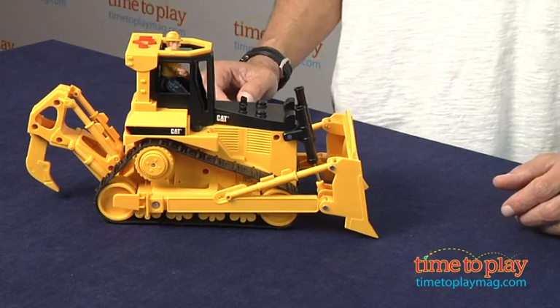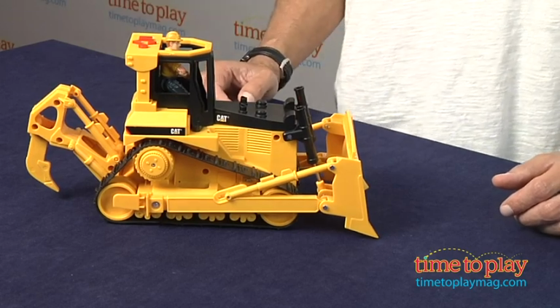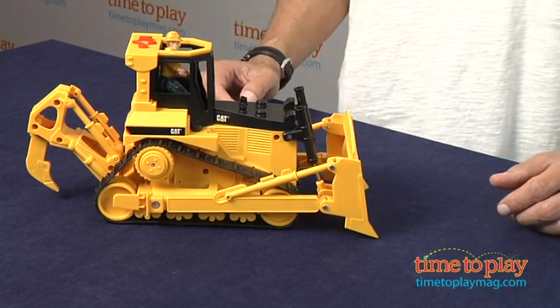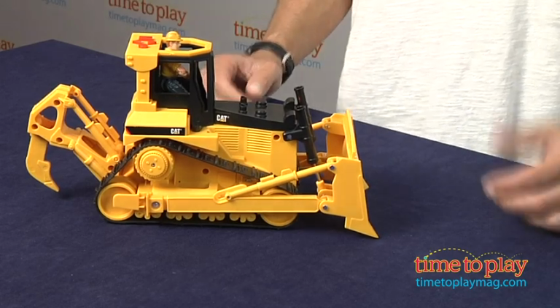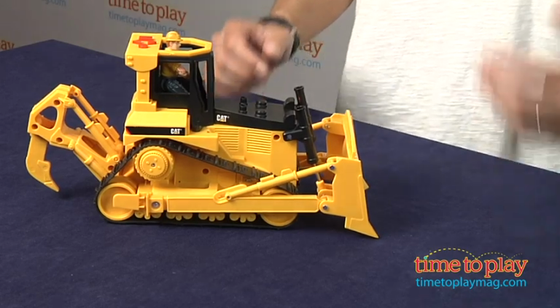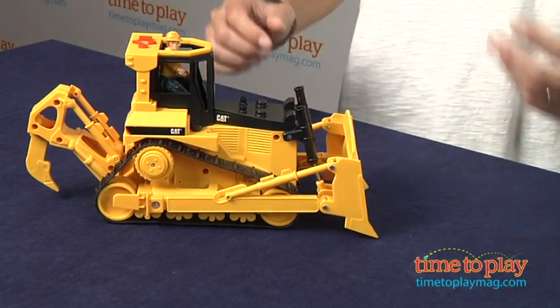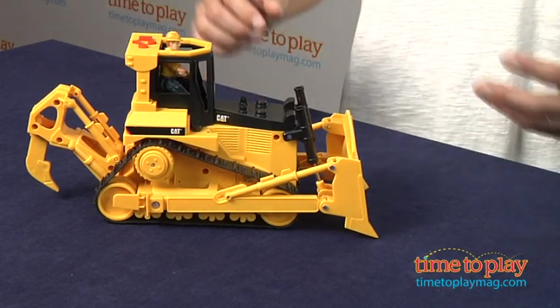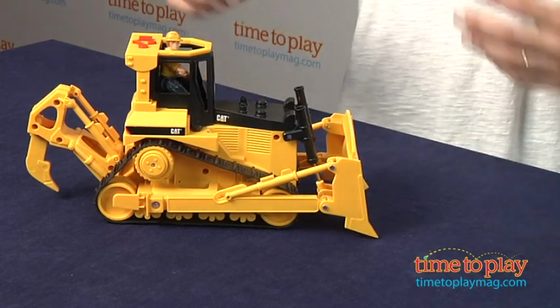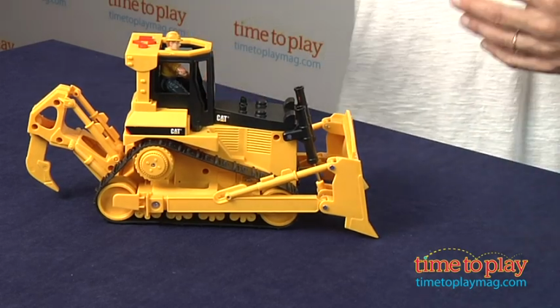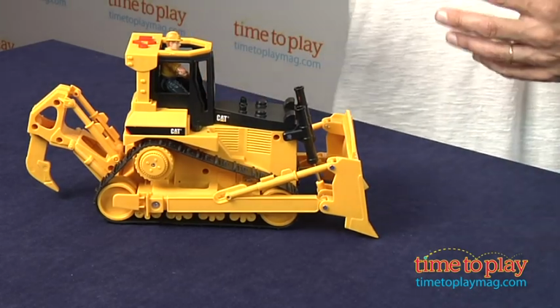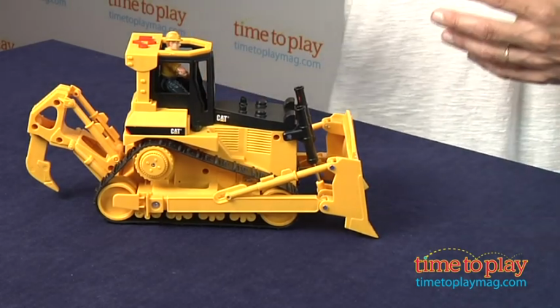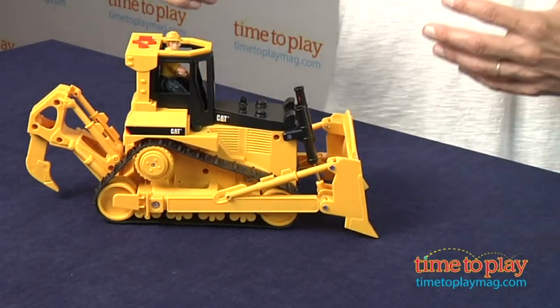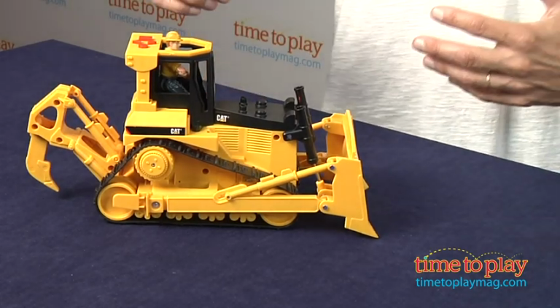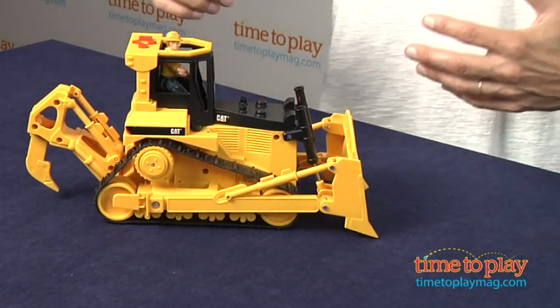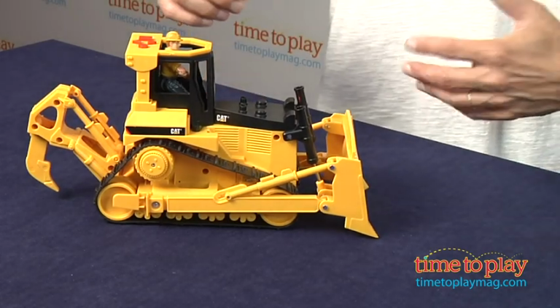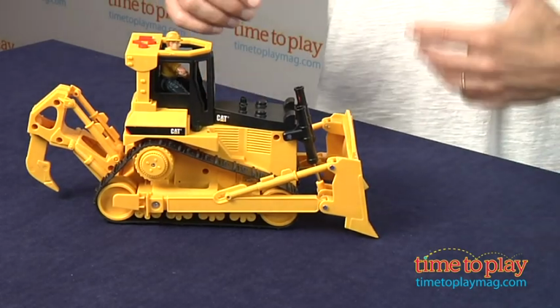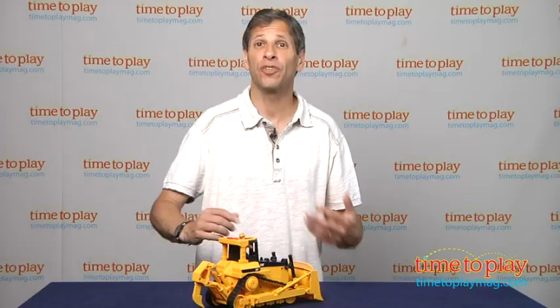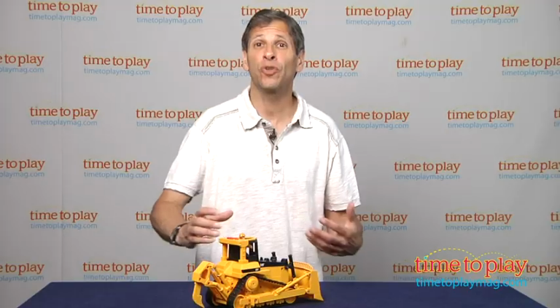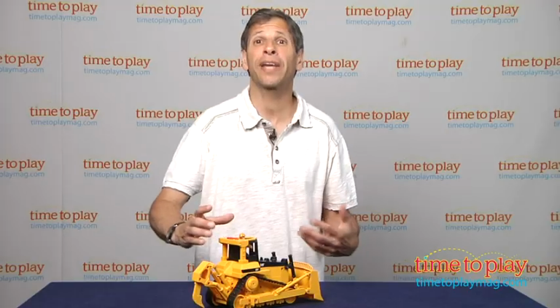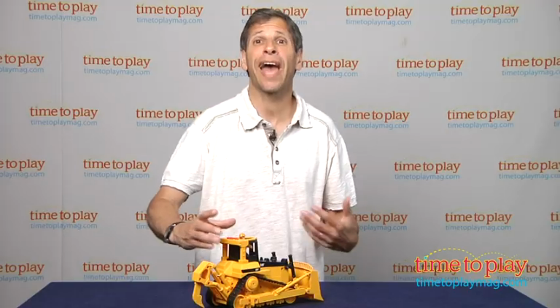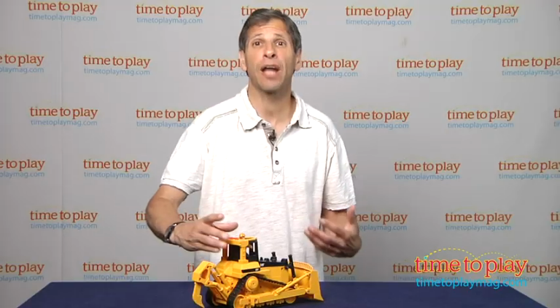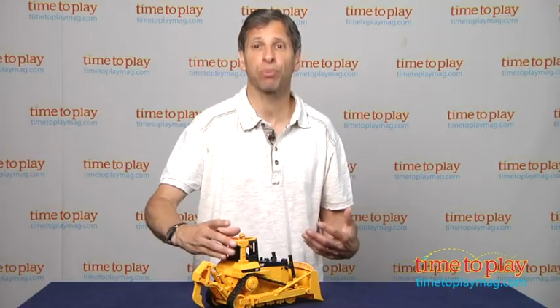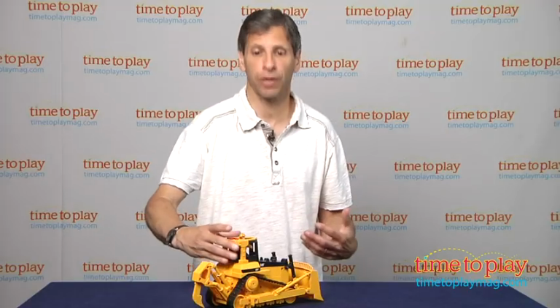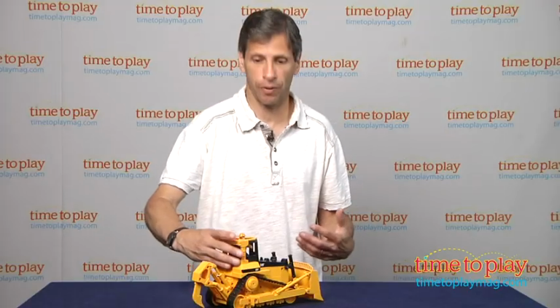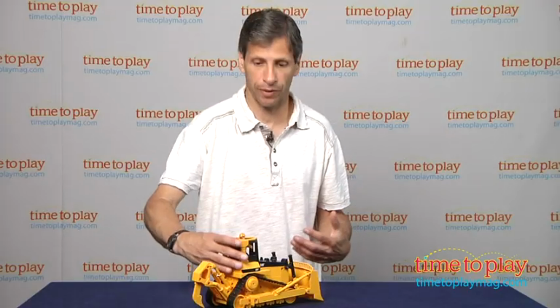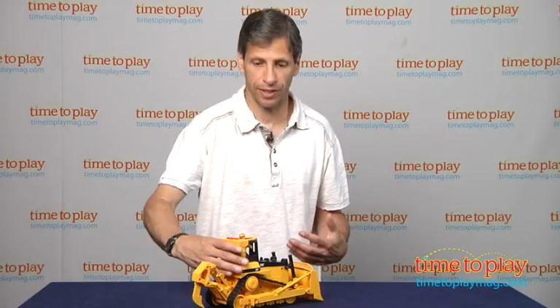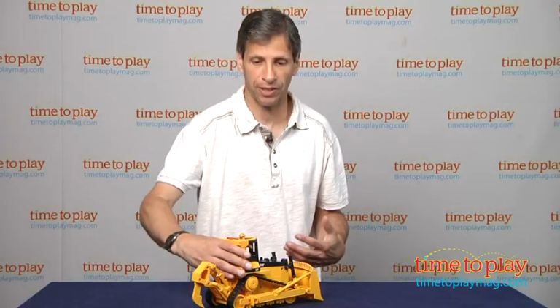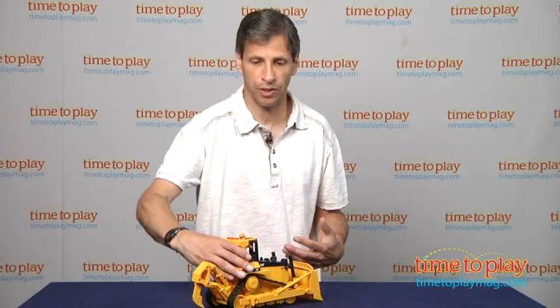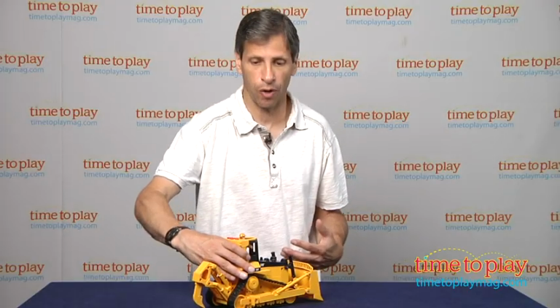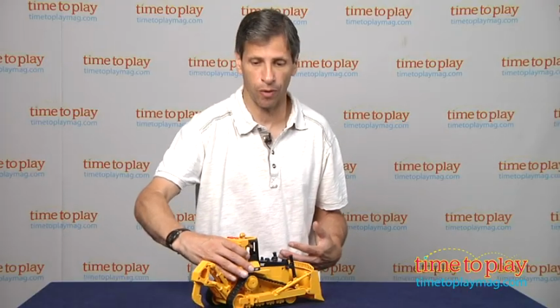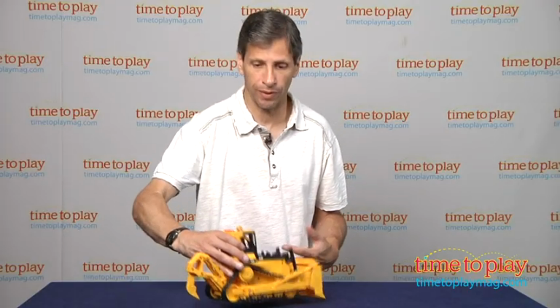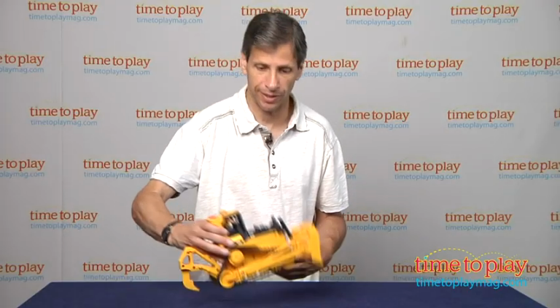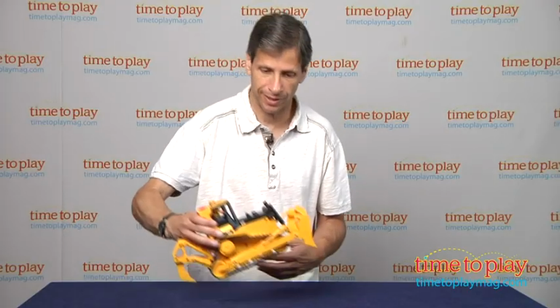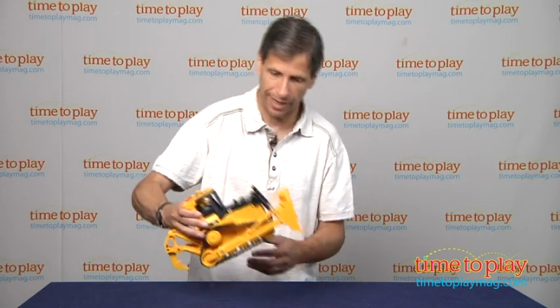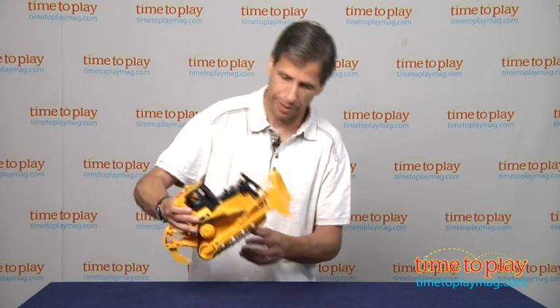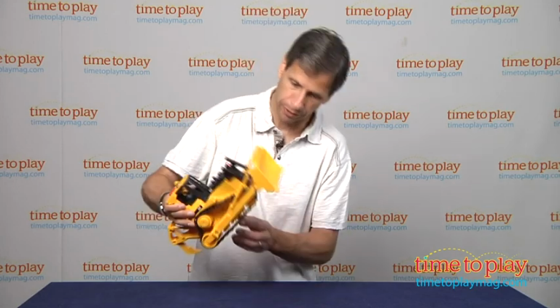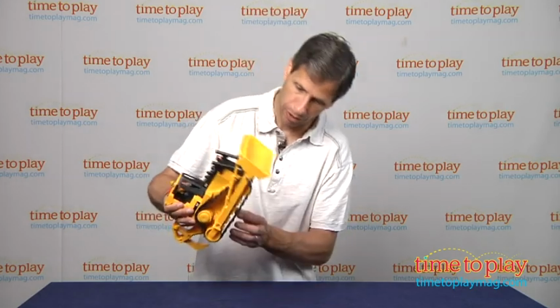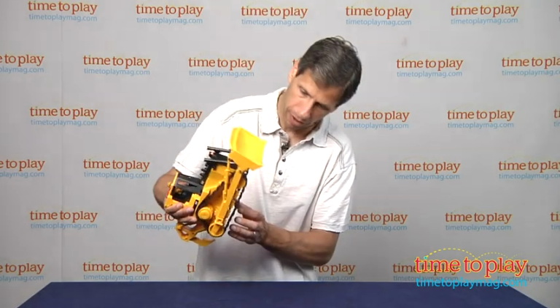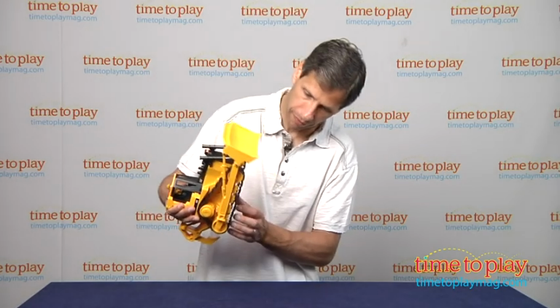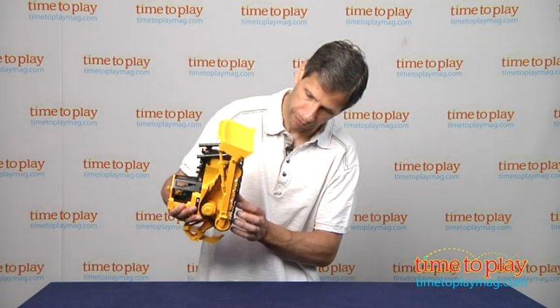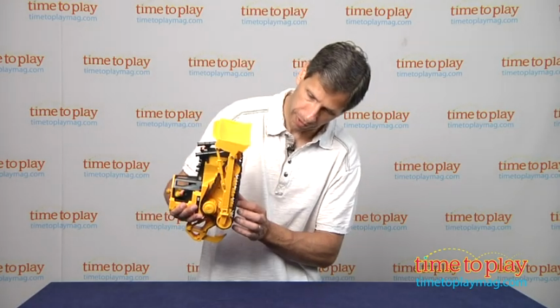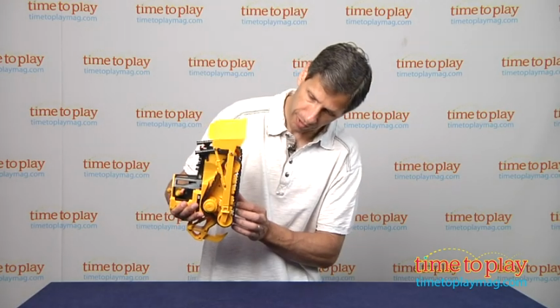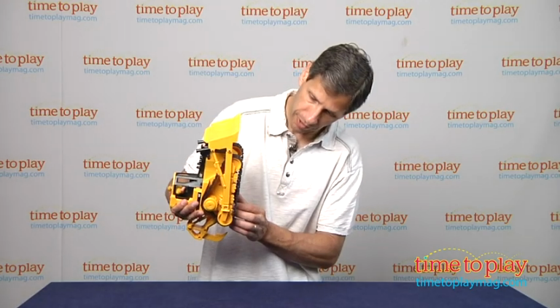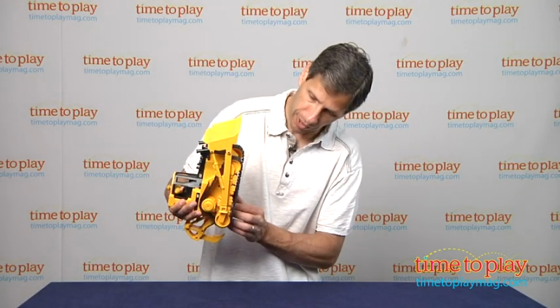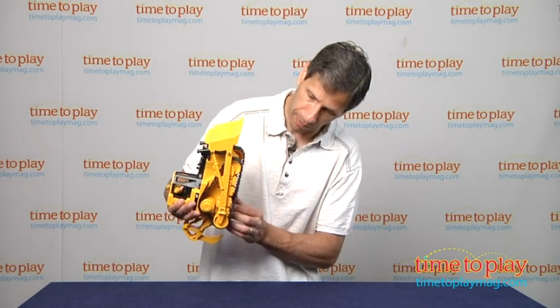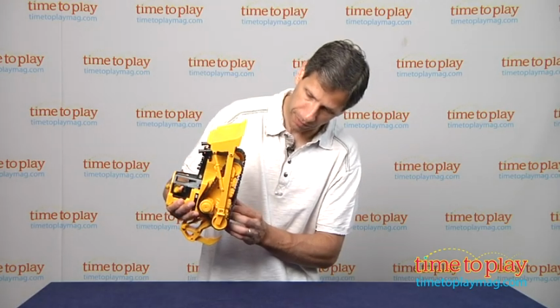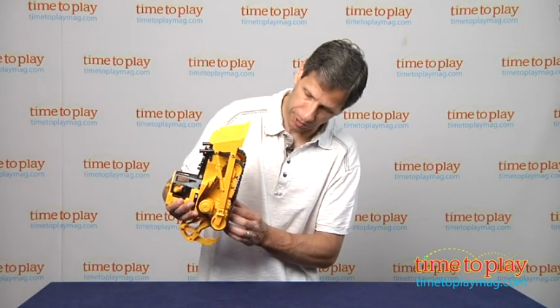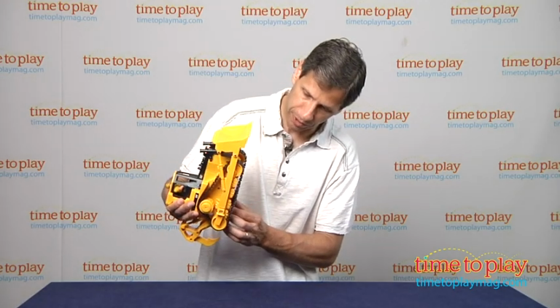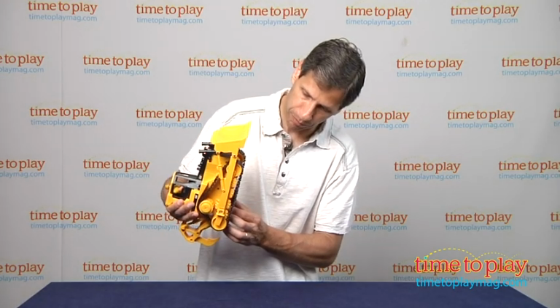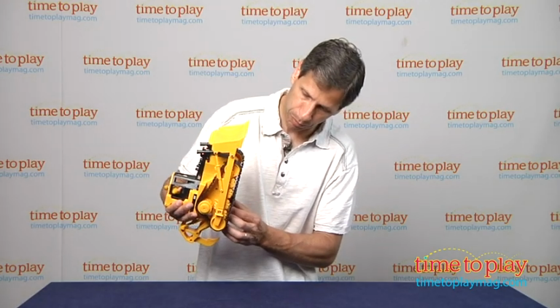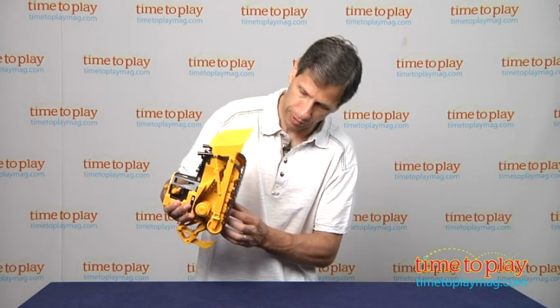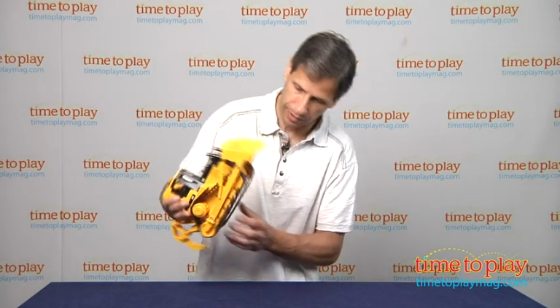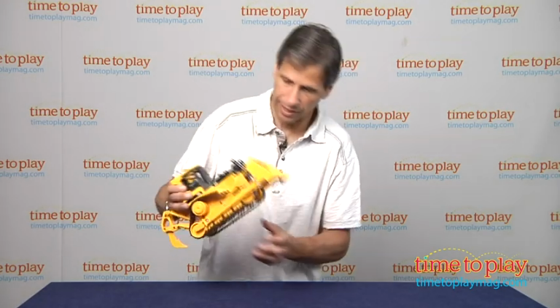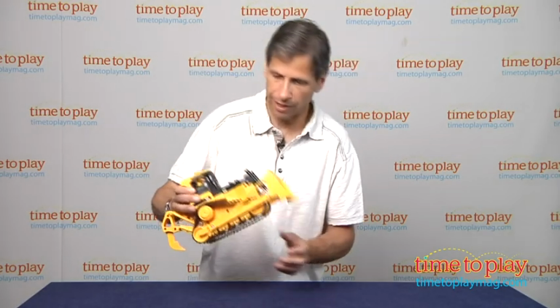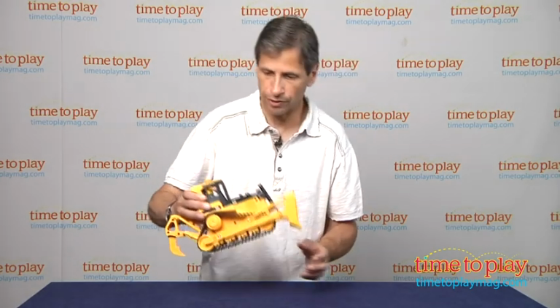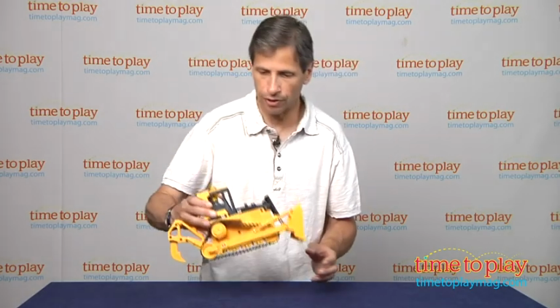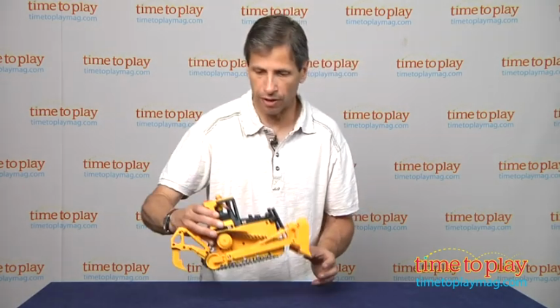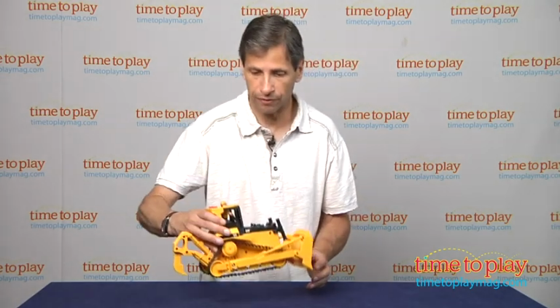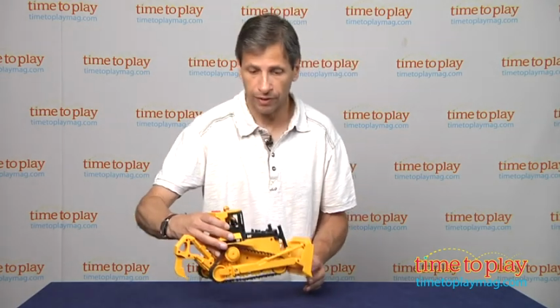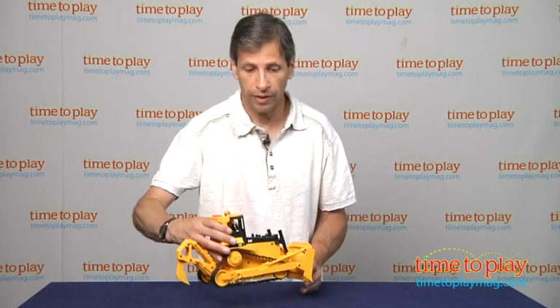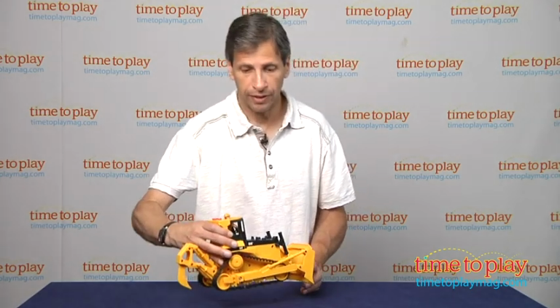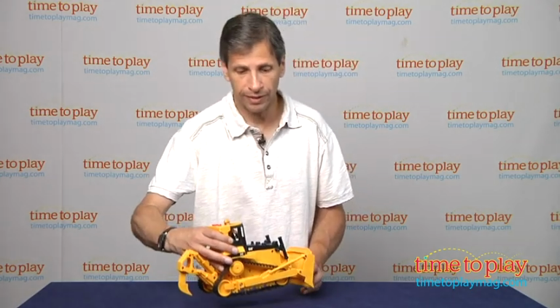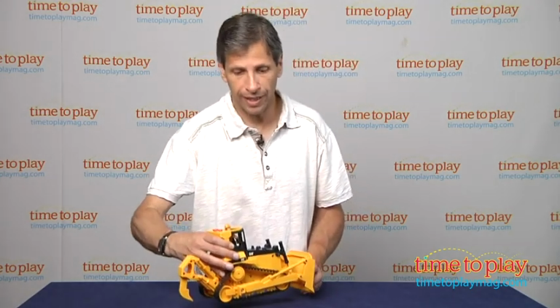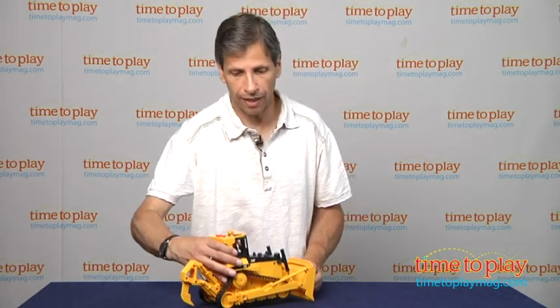One of the great things is you can play with this toy with the sound off. So I'm going to put the sound off now.